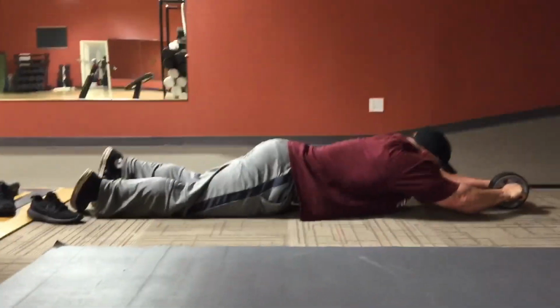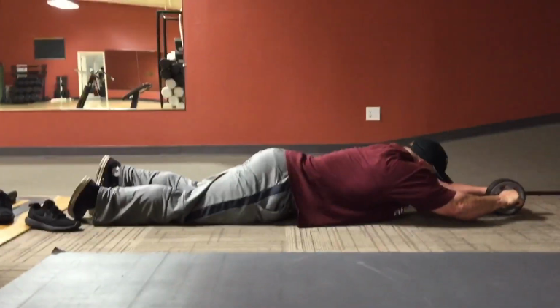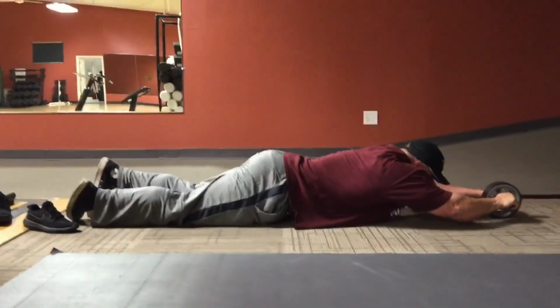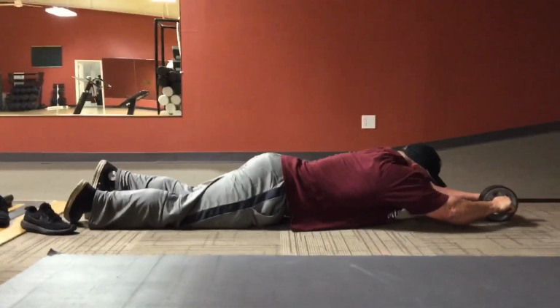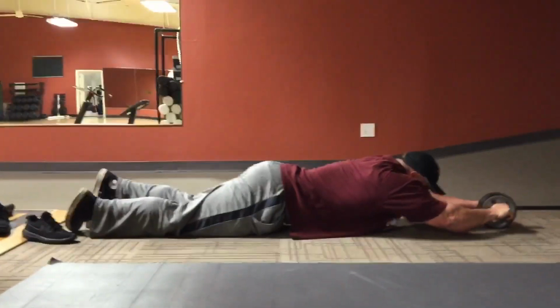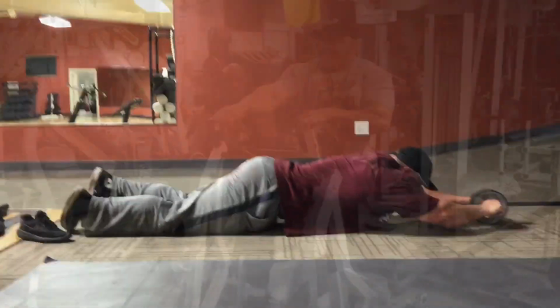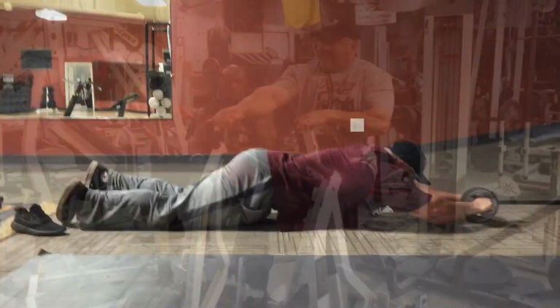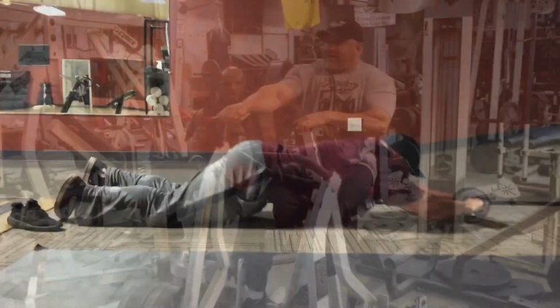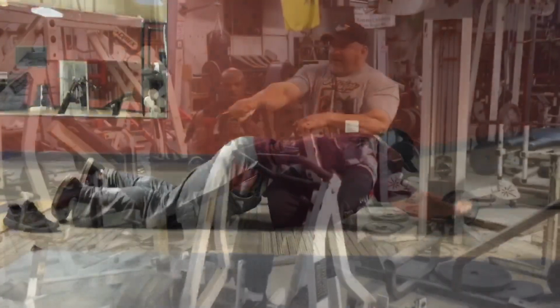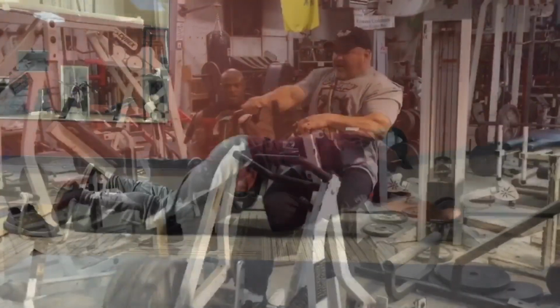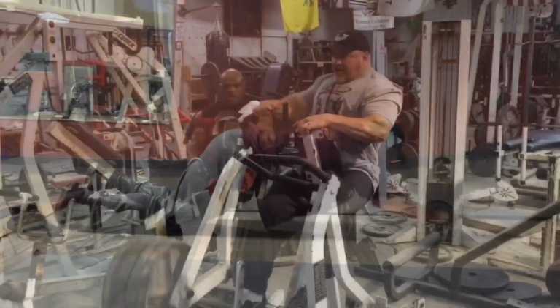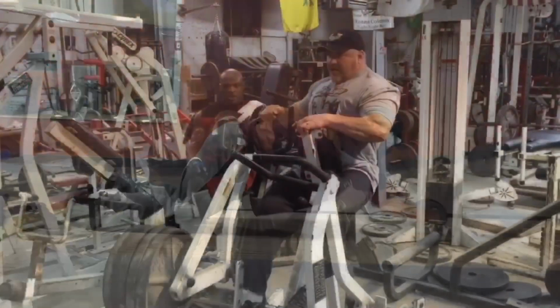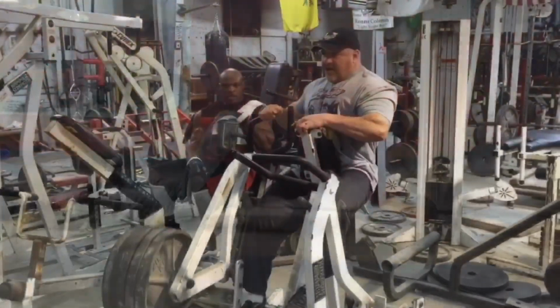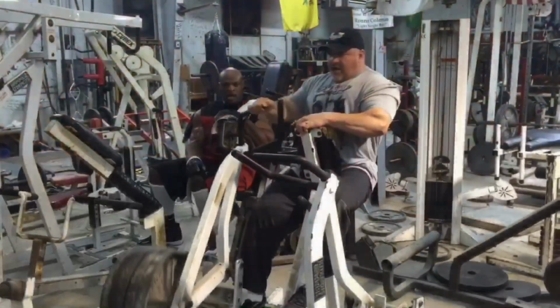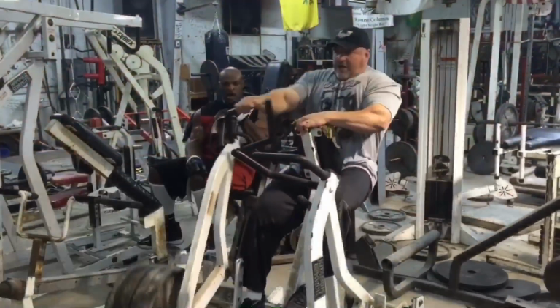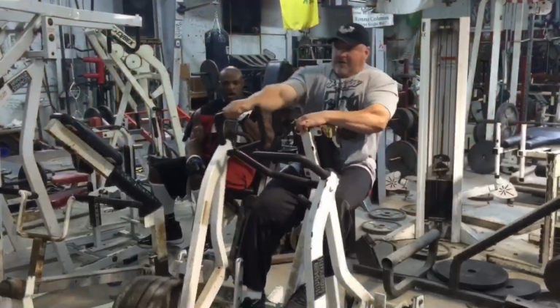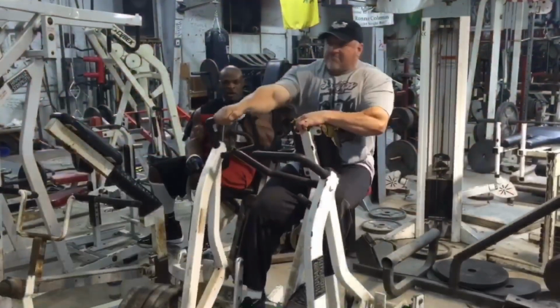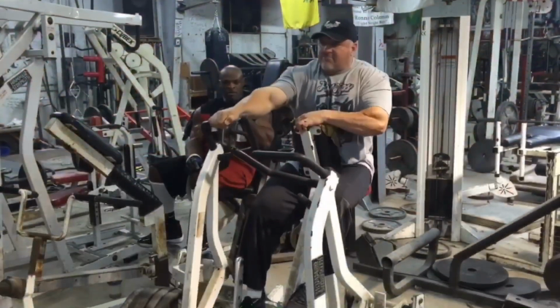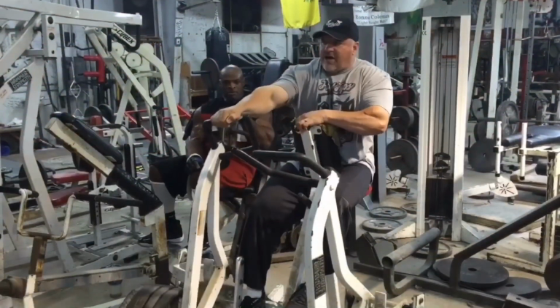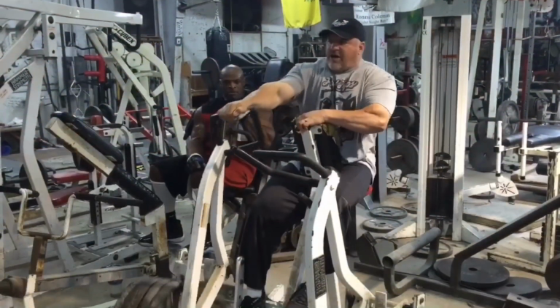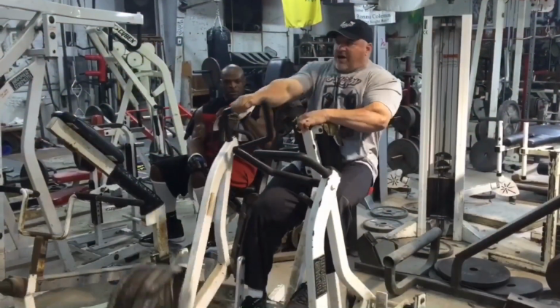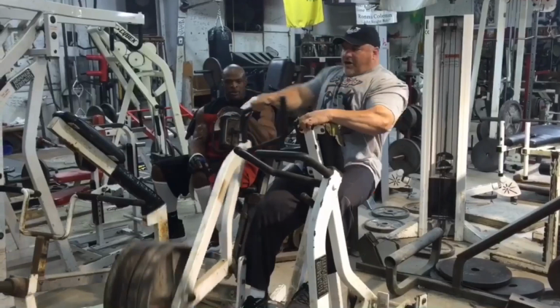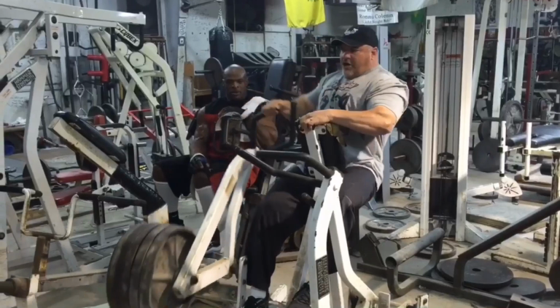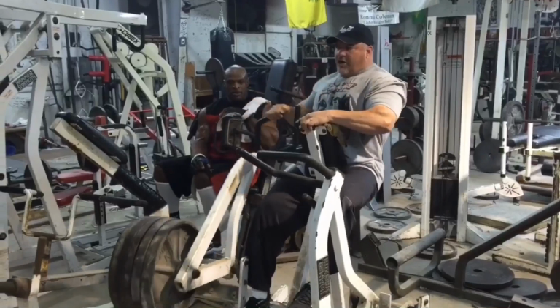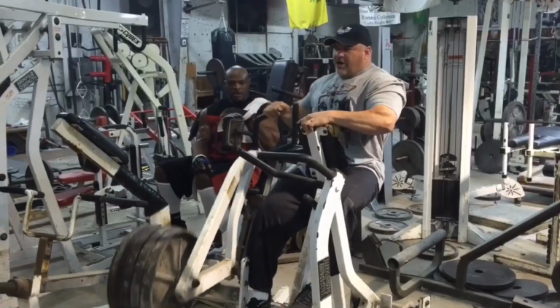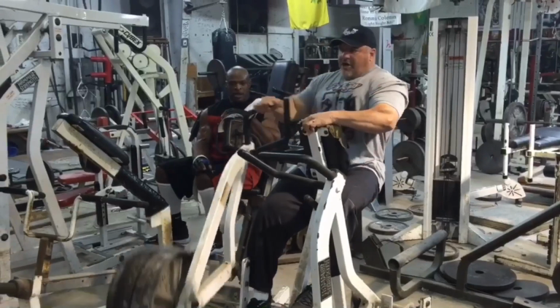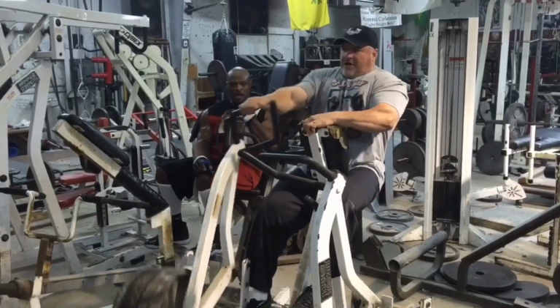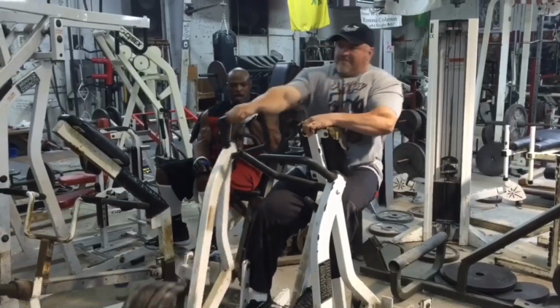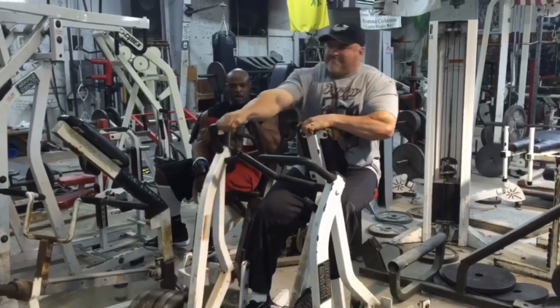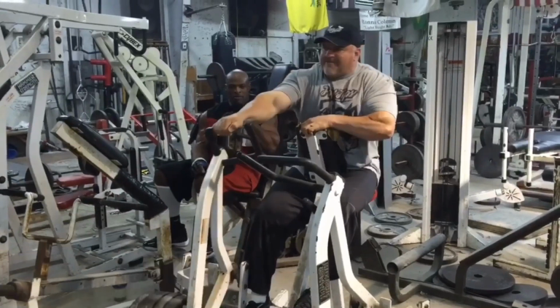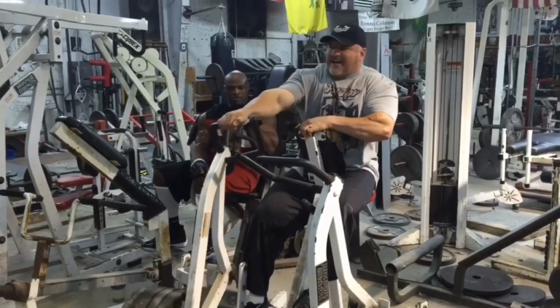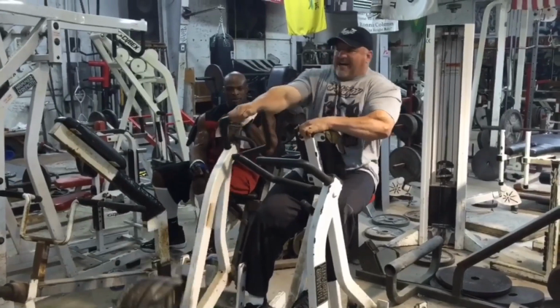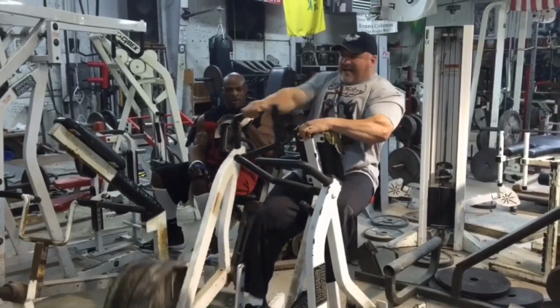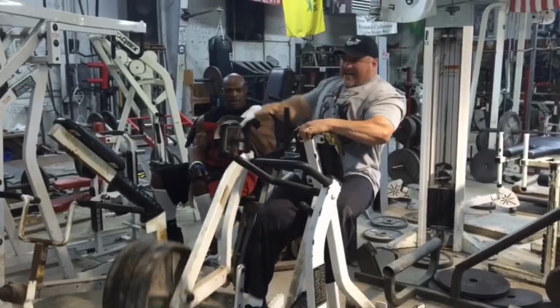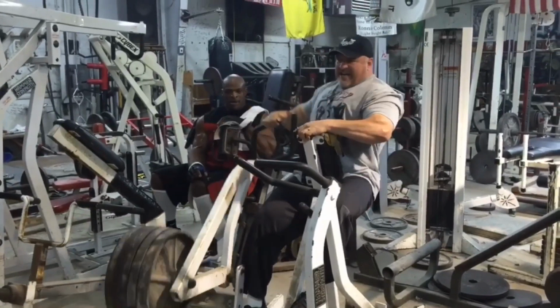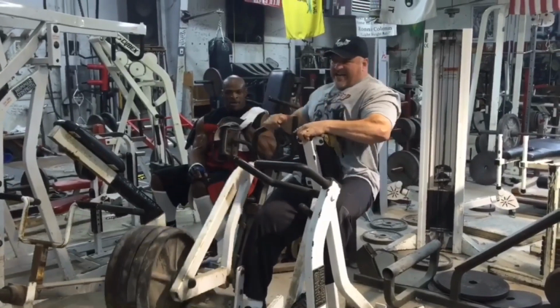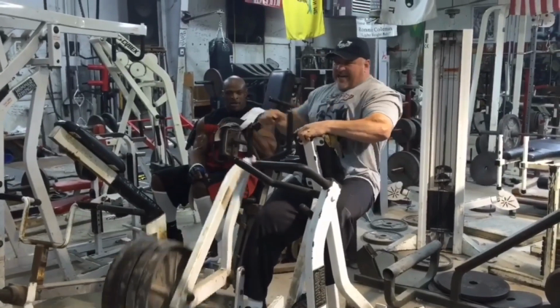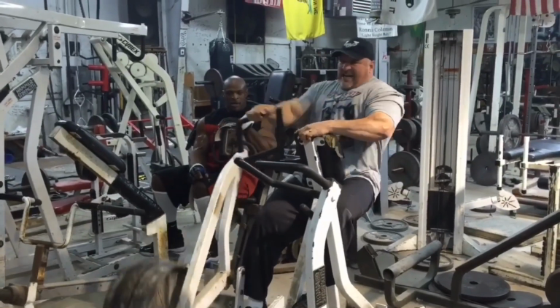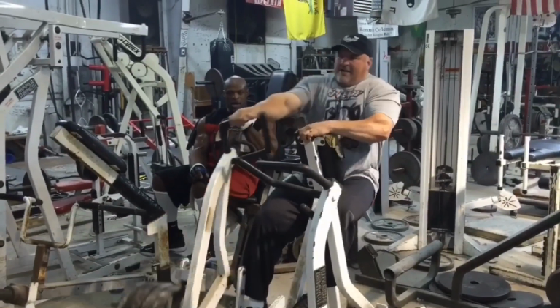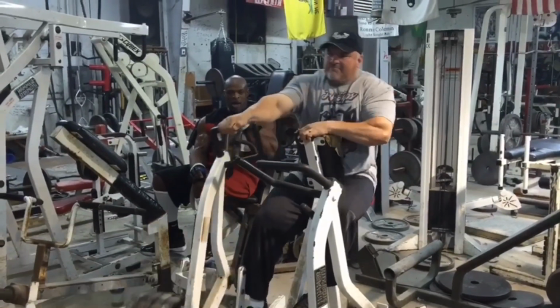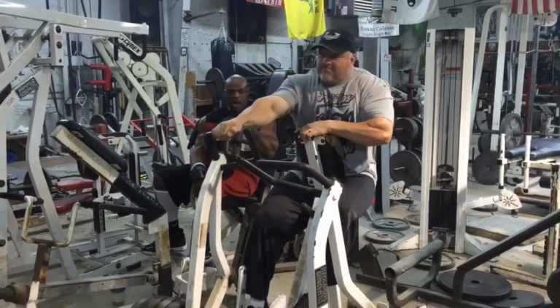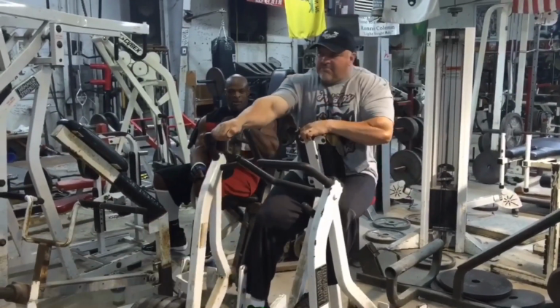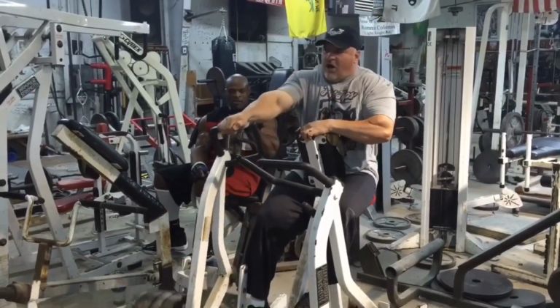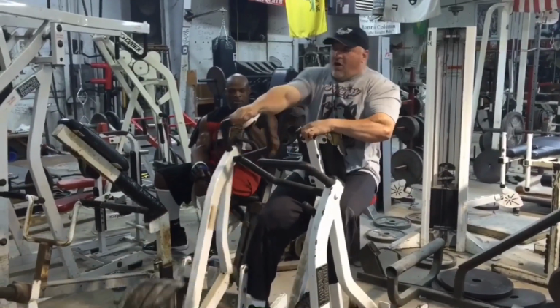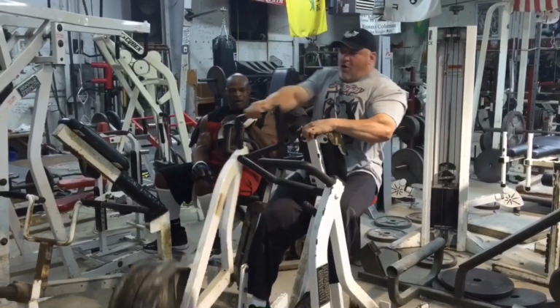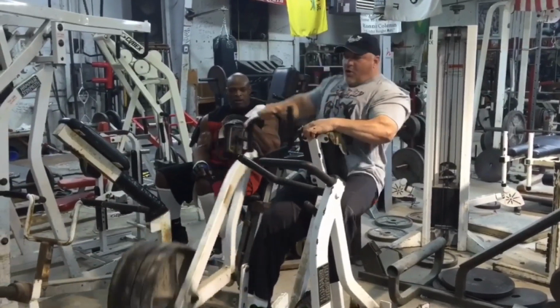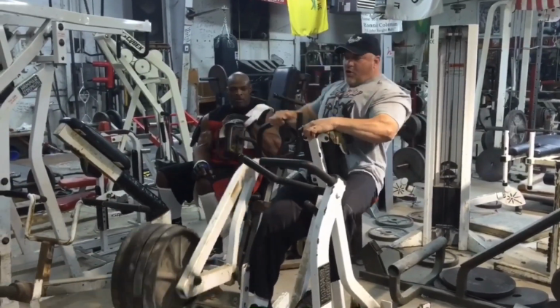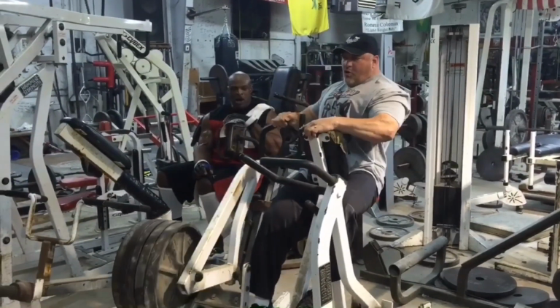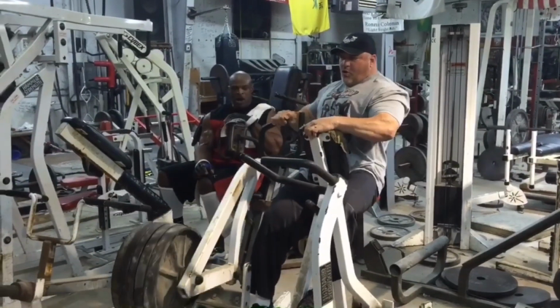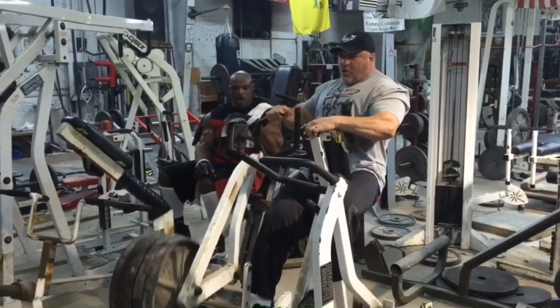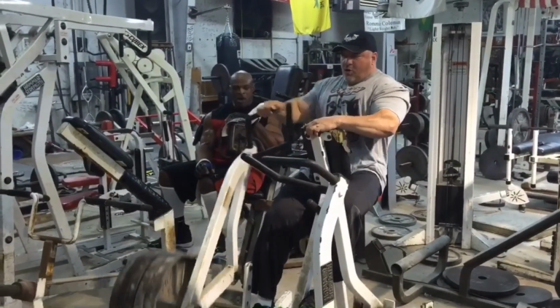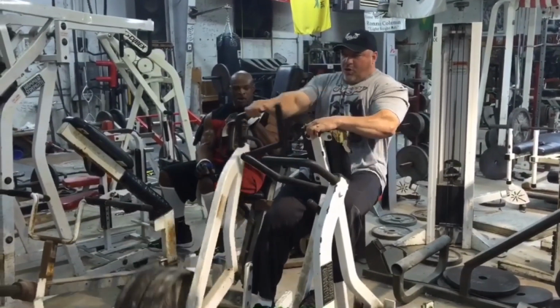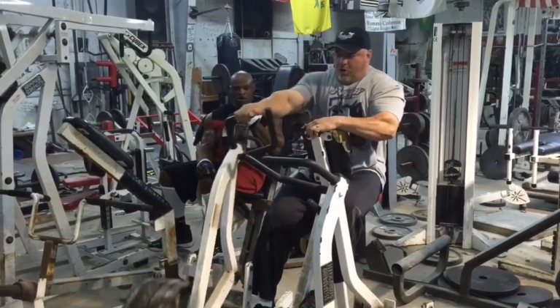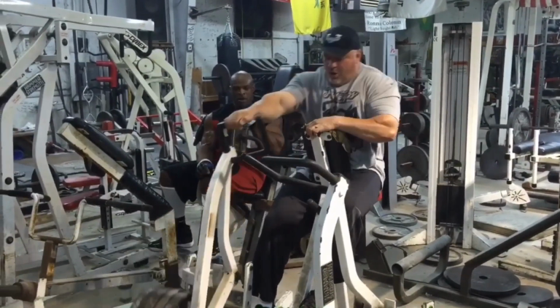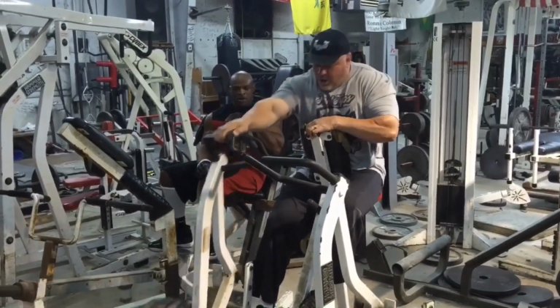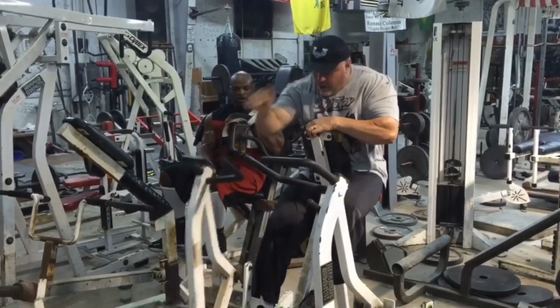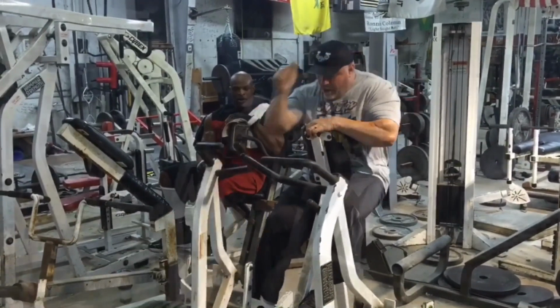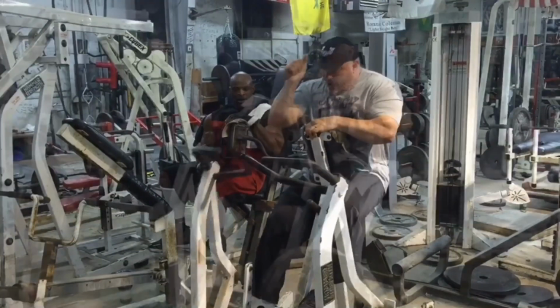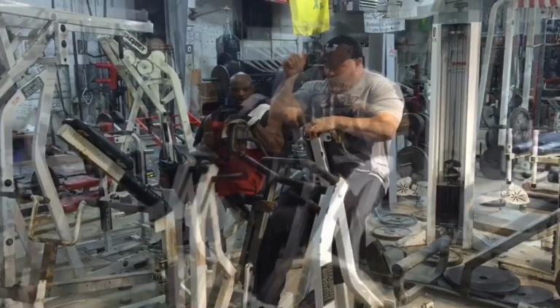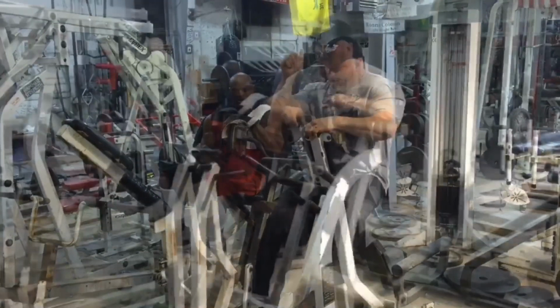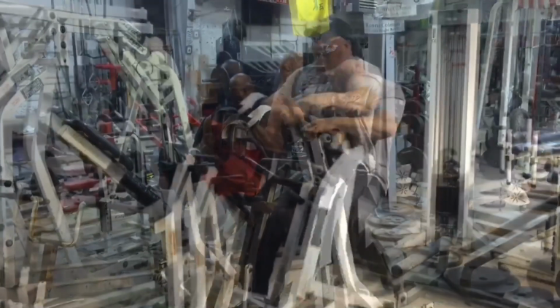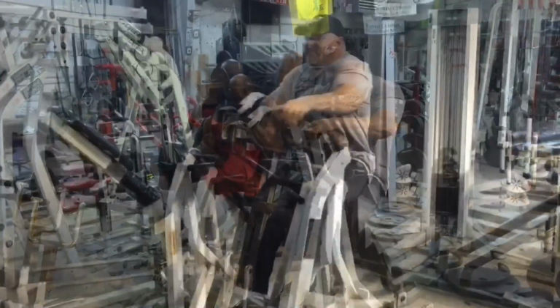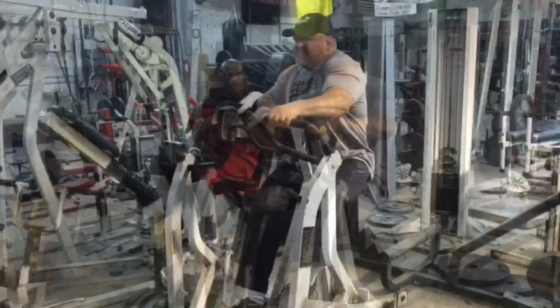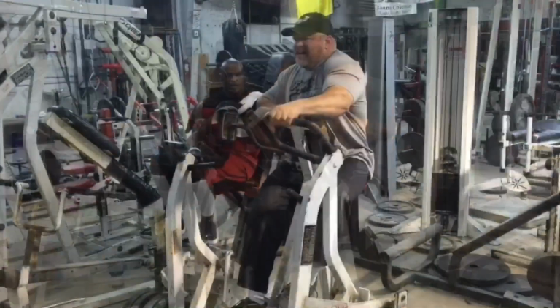Of course, you're going to use a little bit of the chest, and the triceps, and shoulders, and the quads, but the abs are getting trained as well.